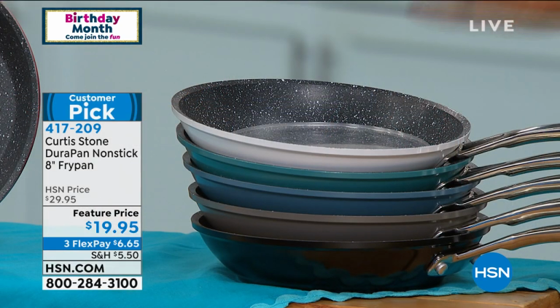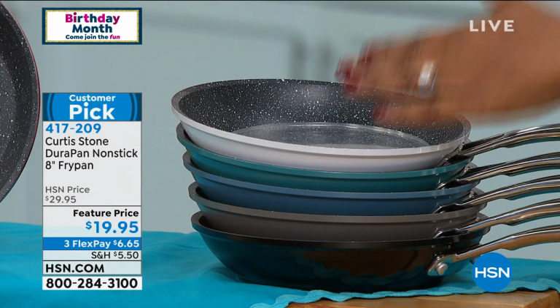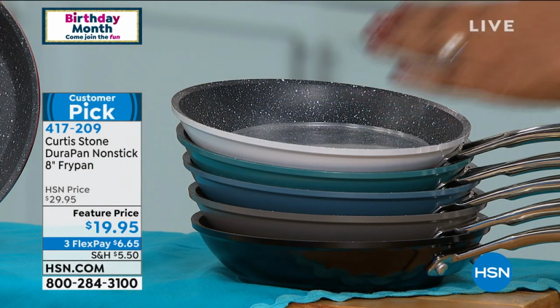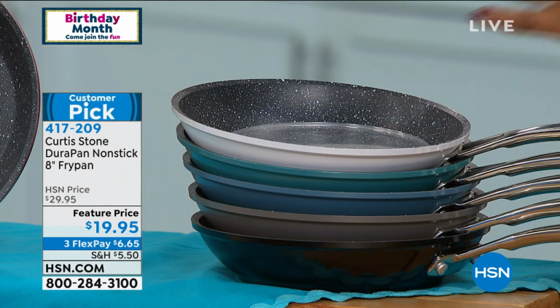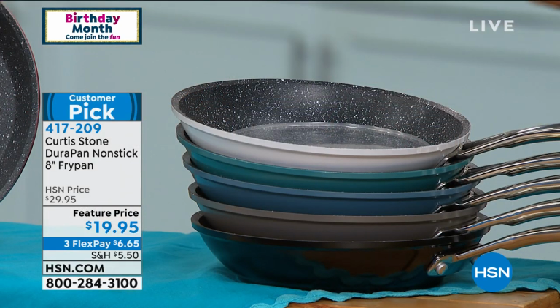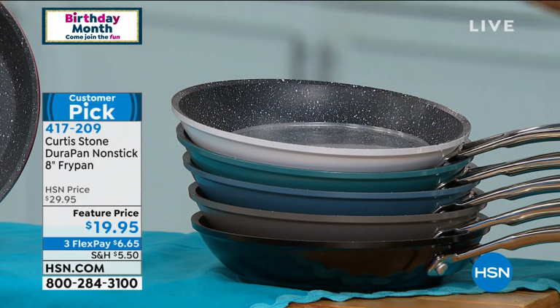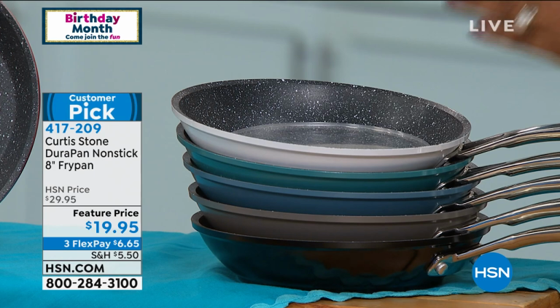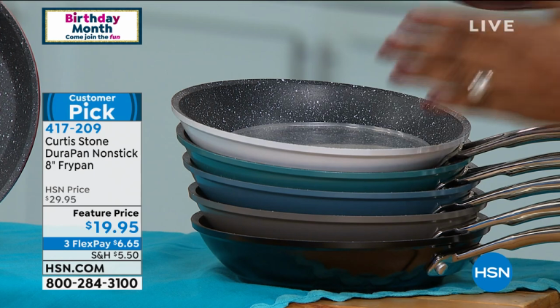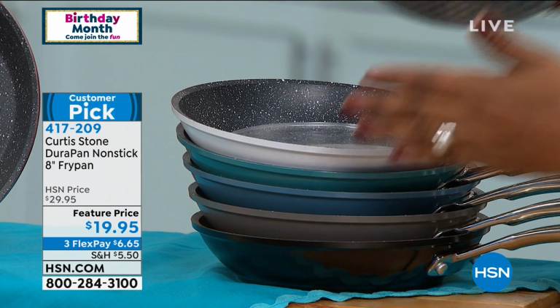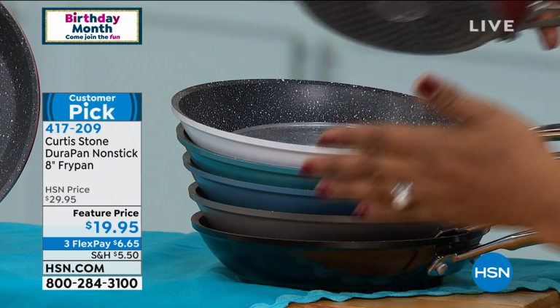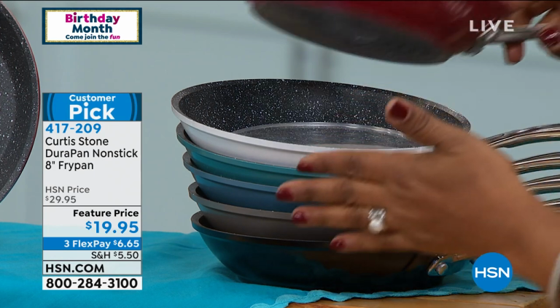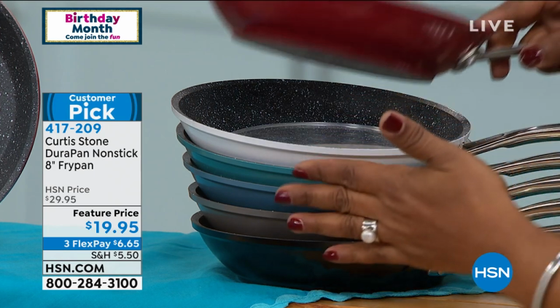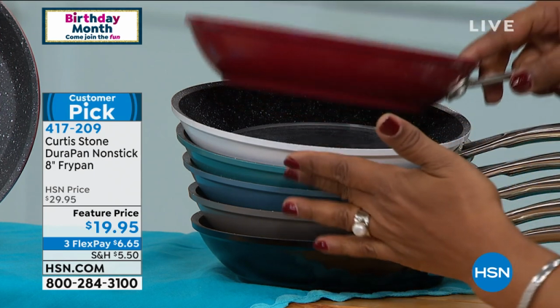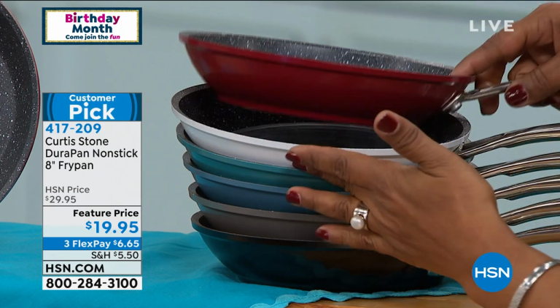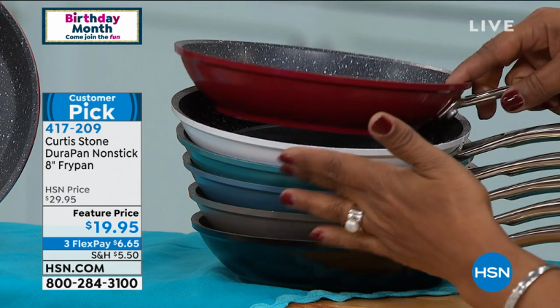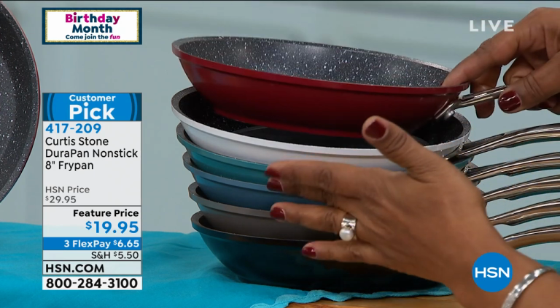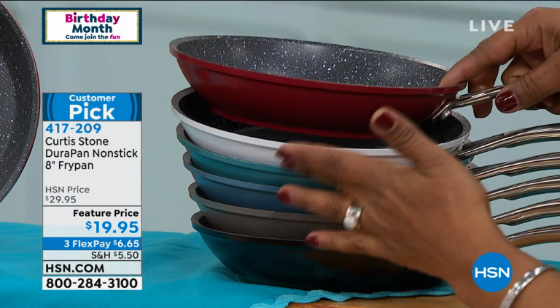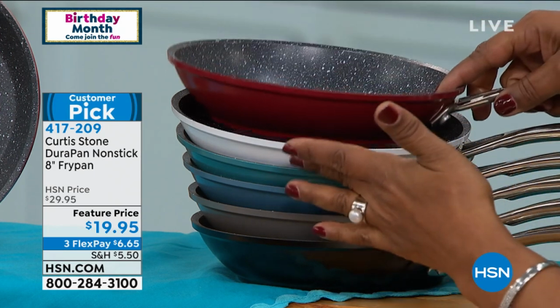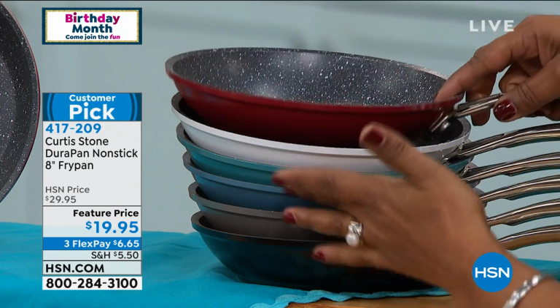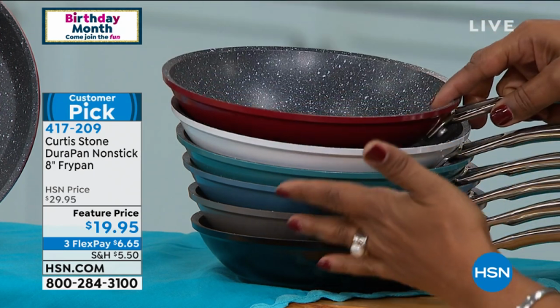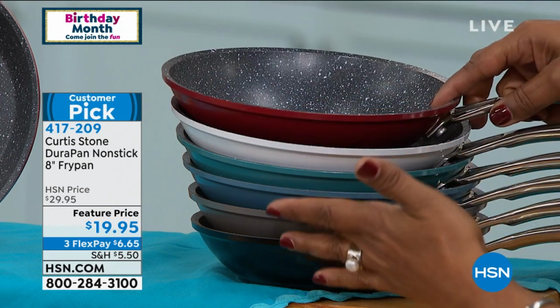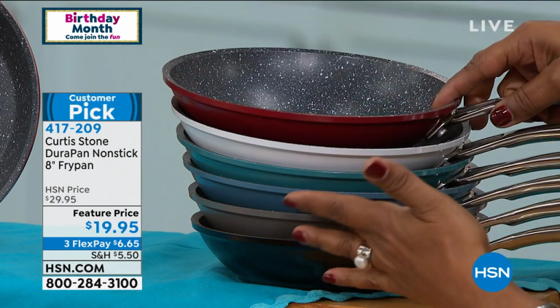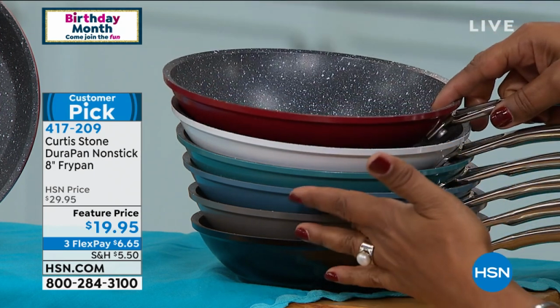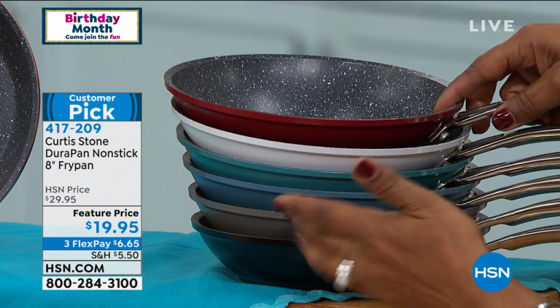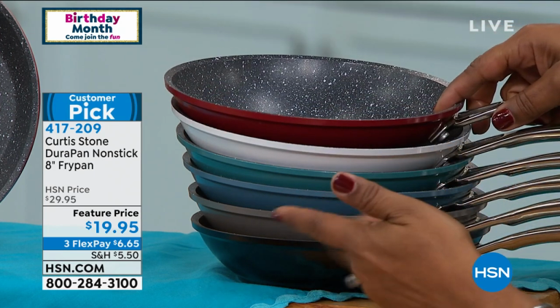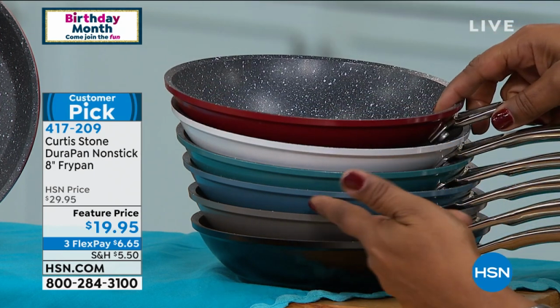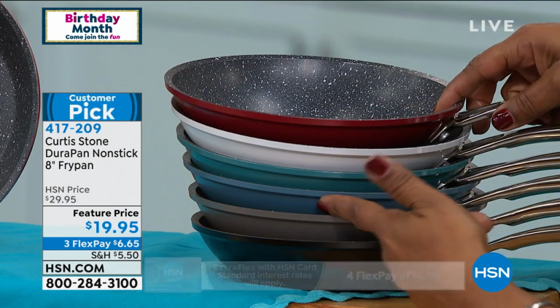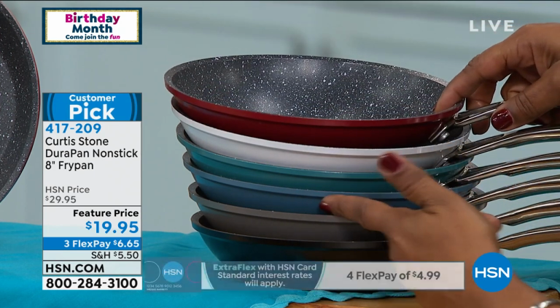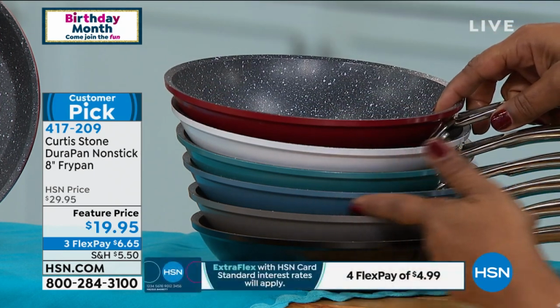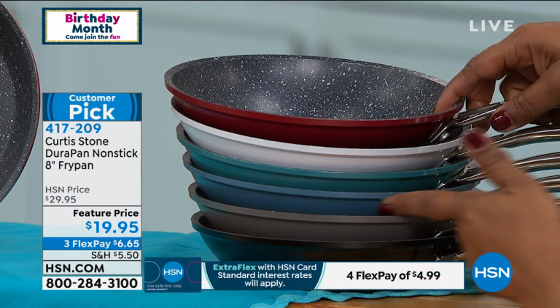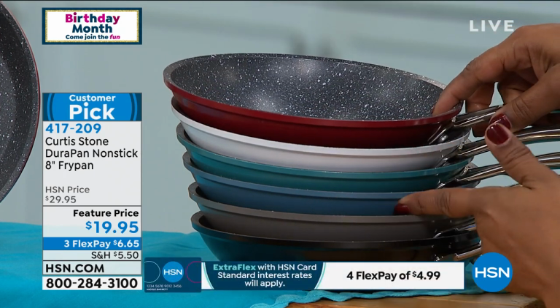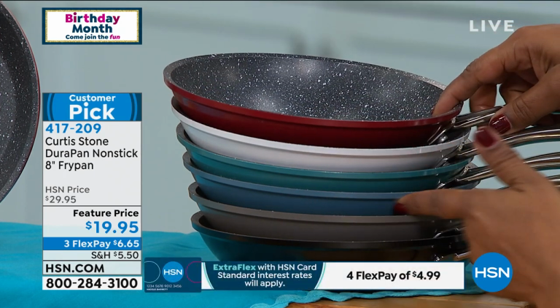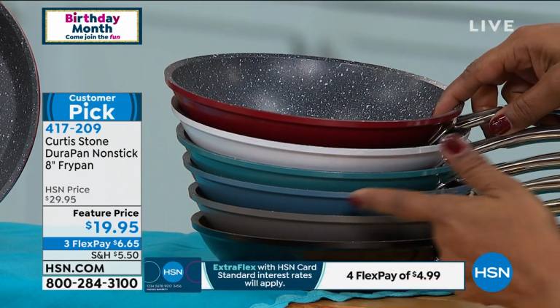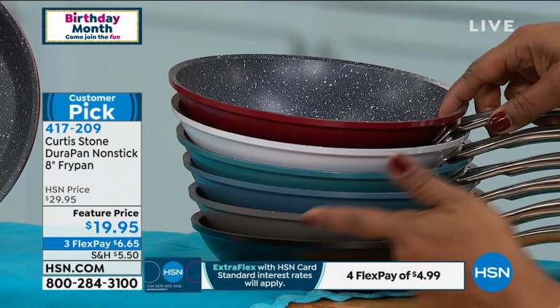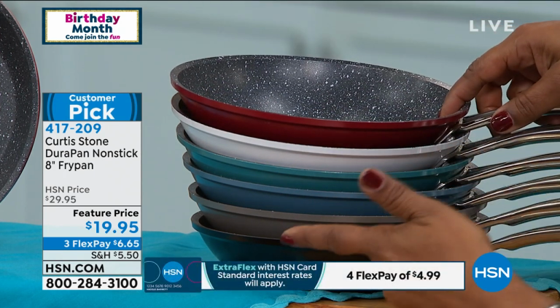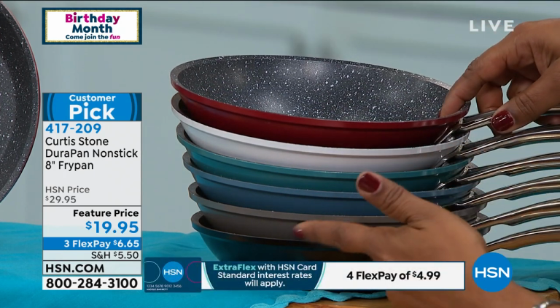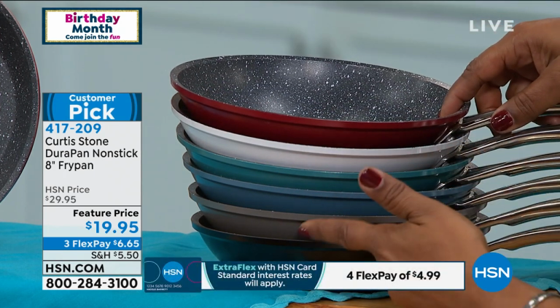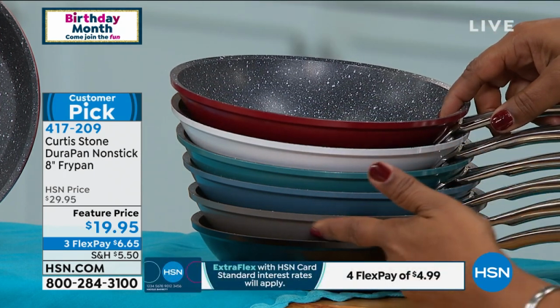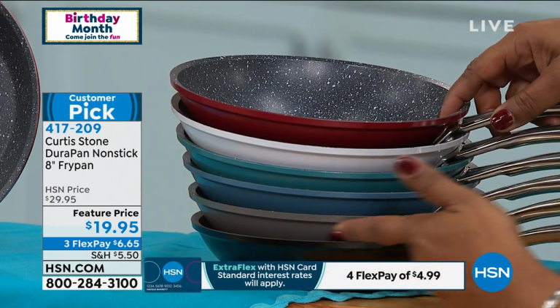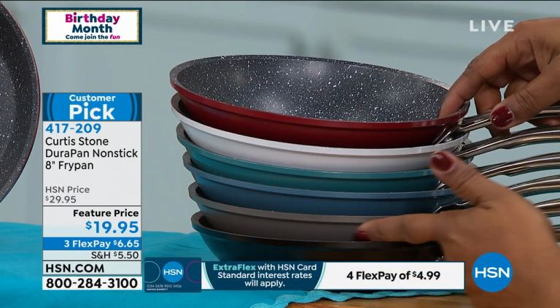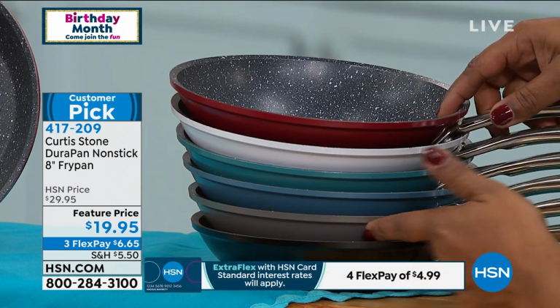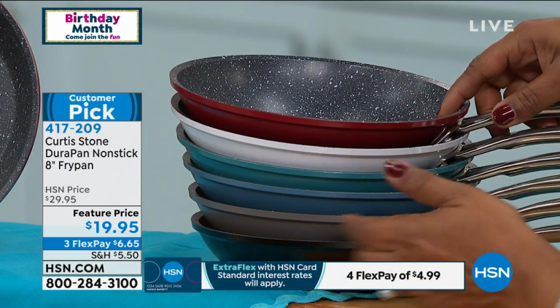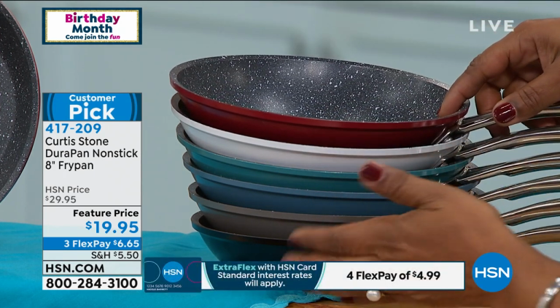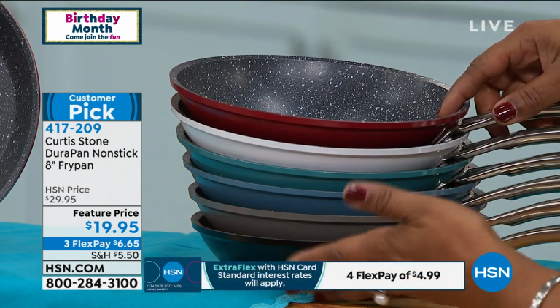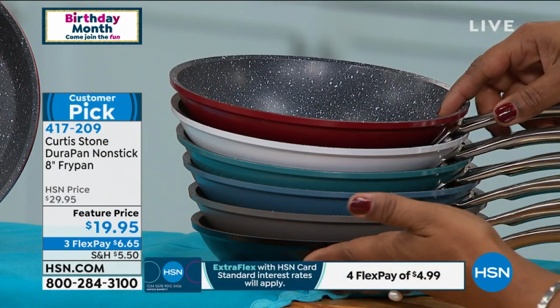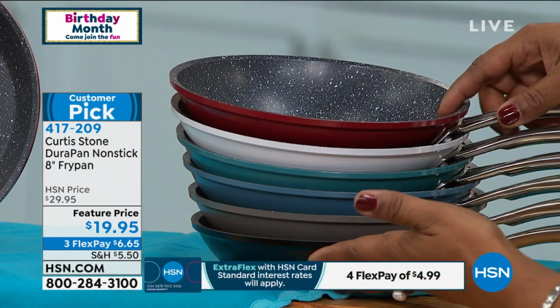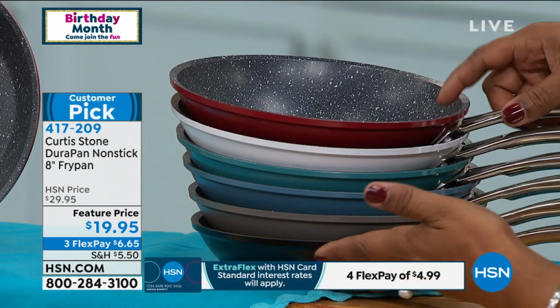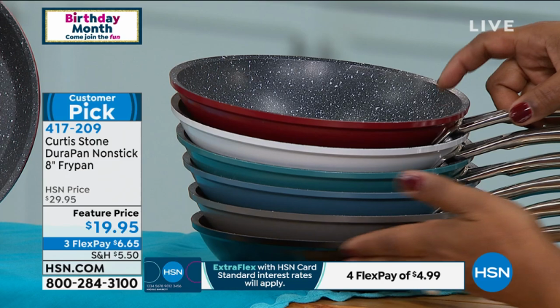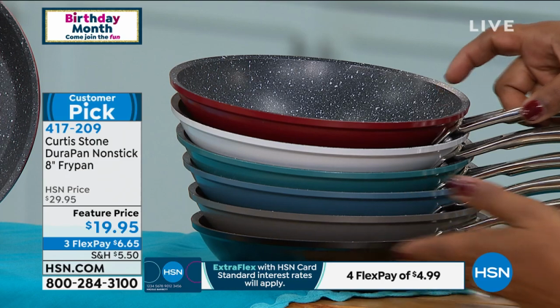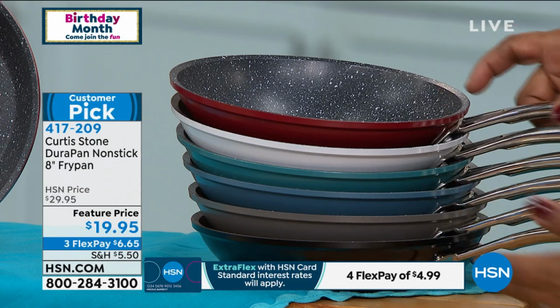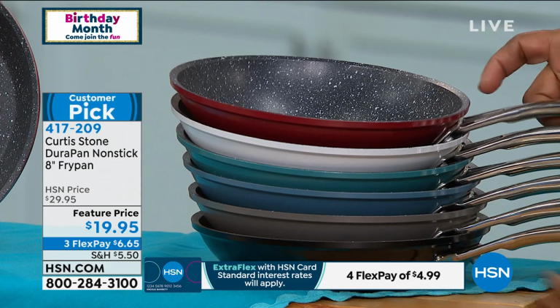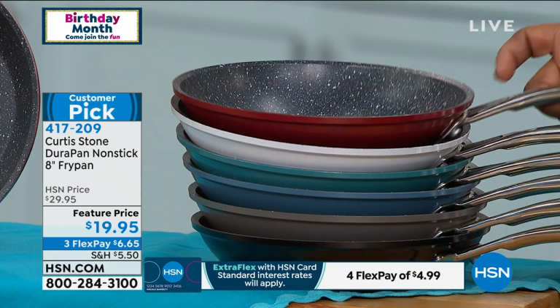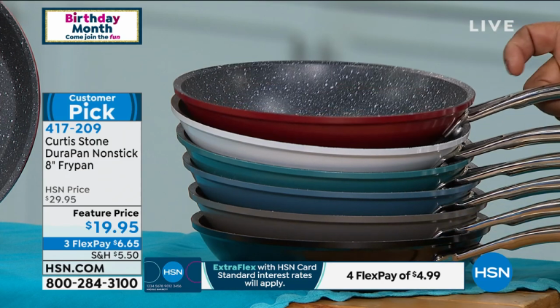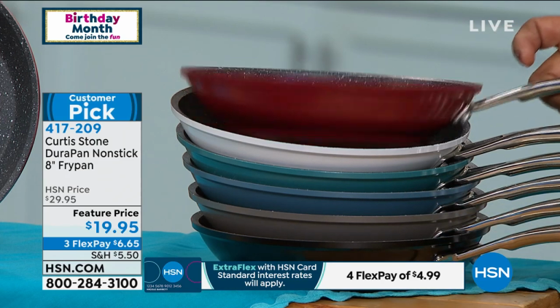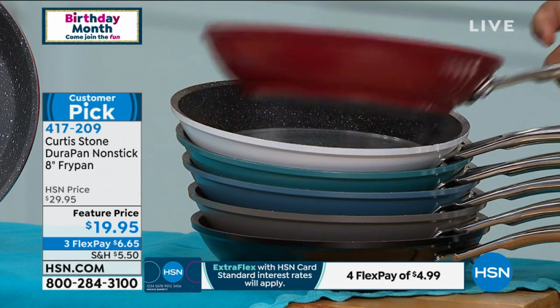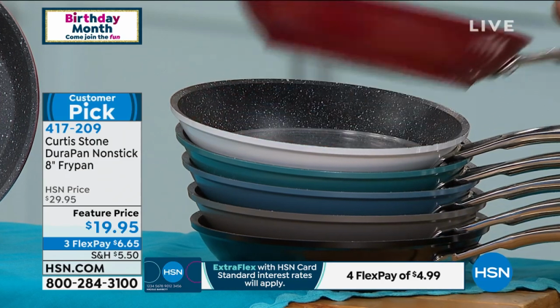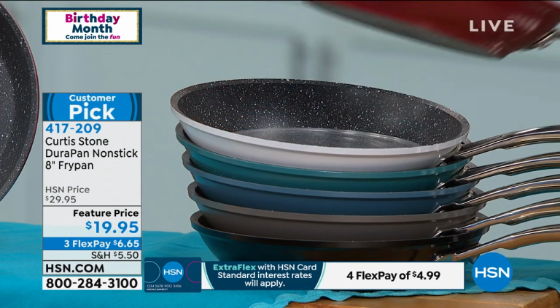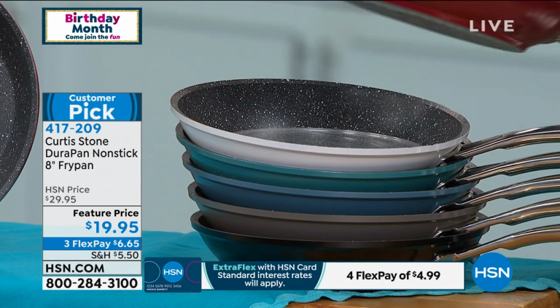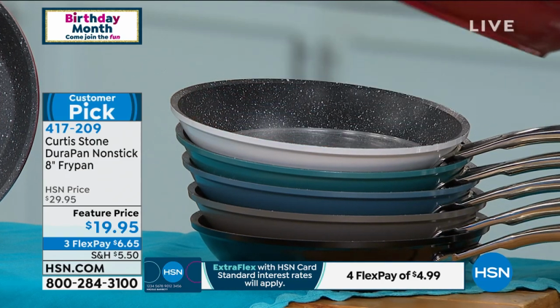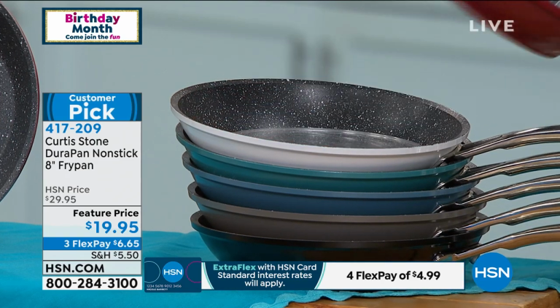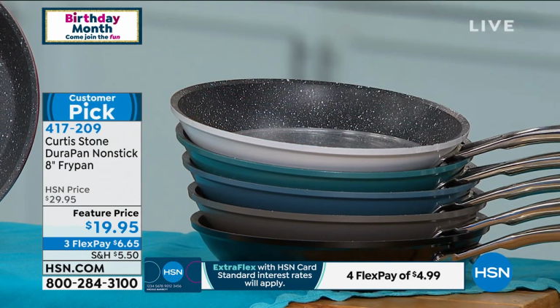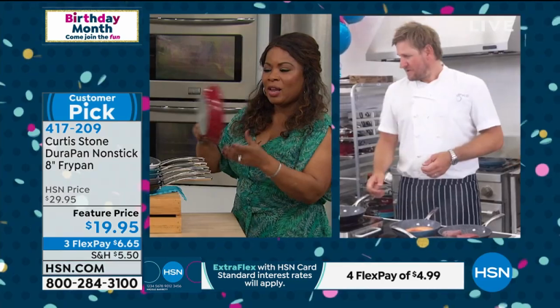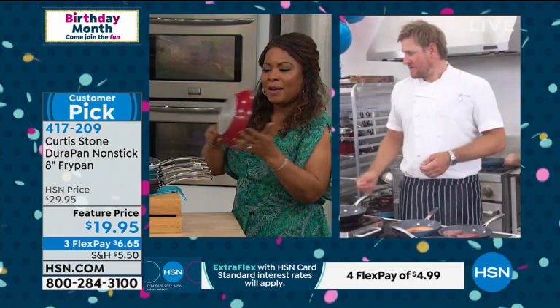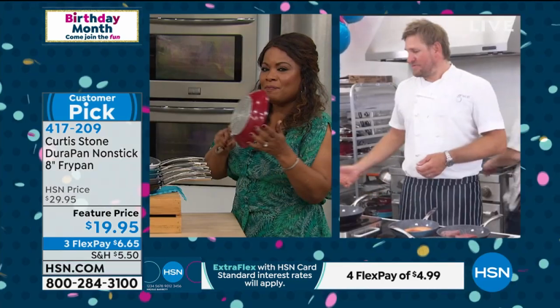I'm going to hand things over to the chef. All the colors are here: your red, your white, your turquoise, your blue slate, your stone gray, and your black.